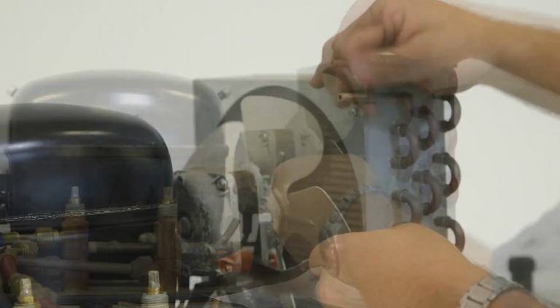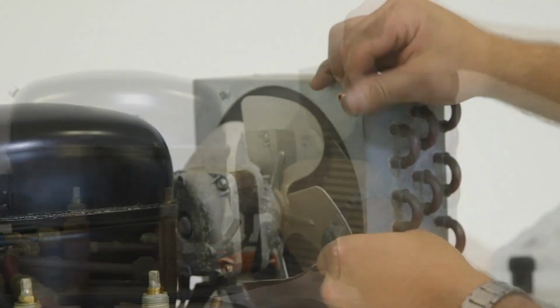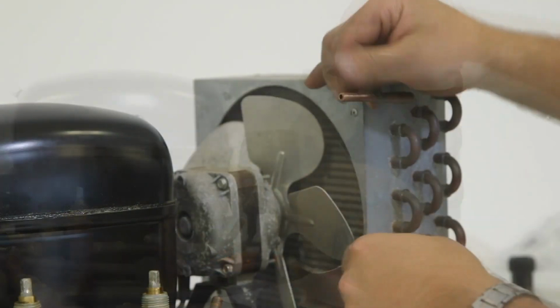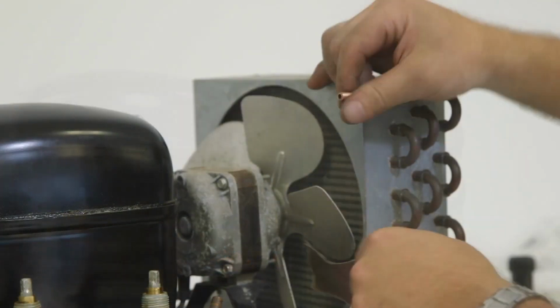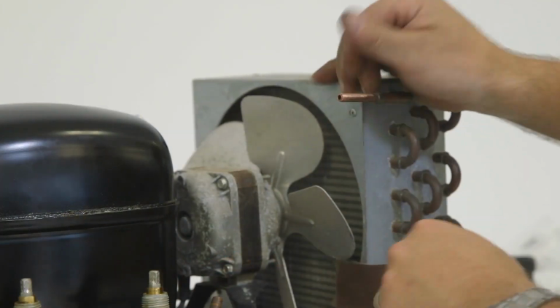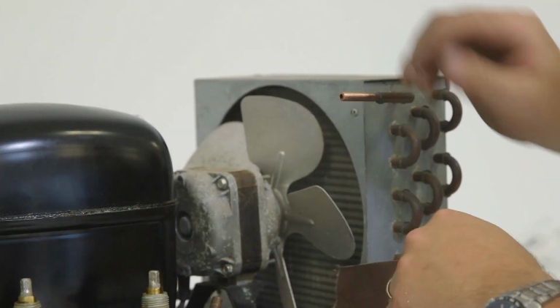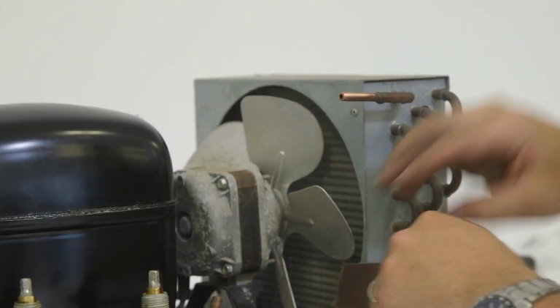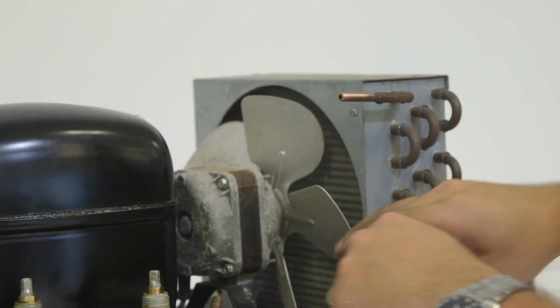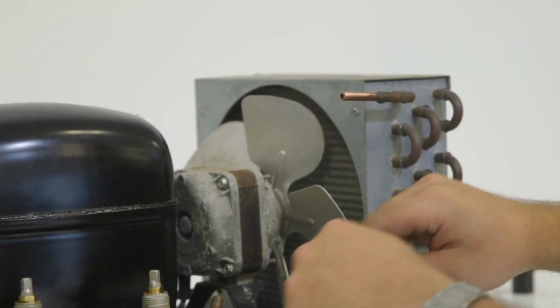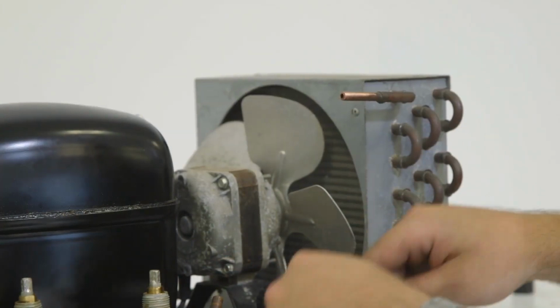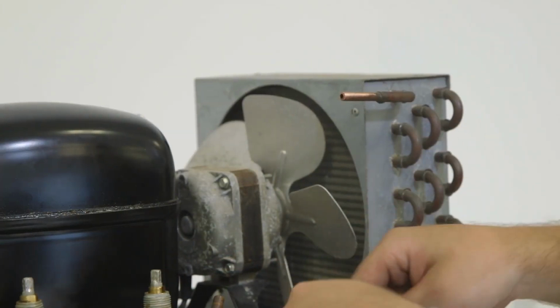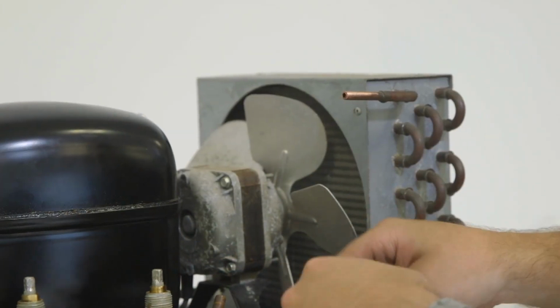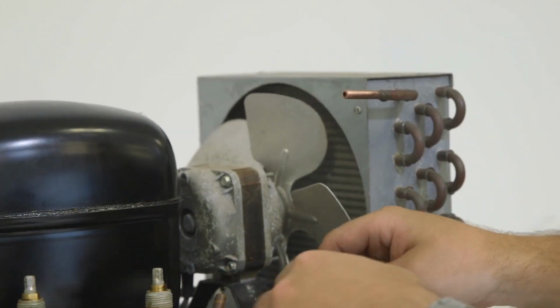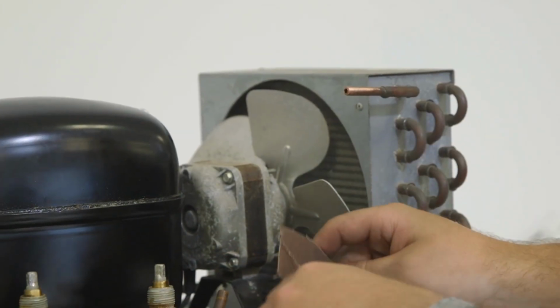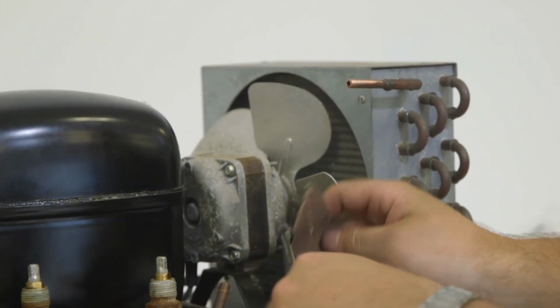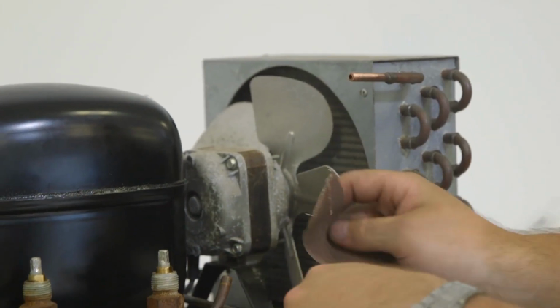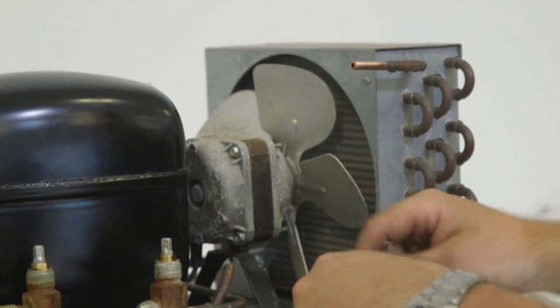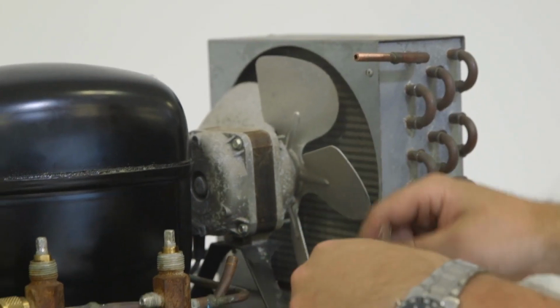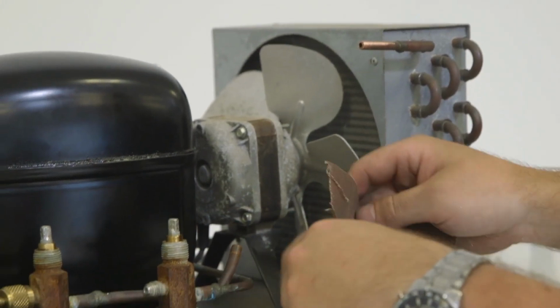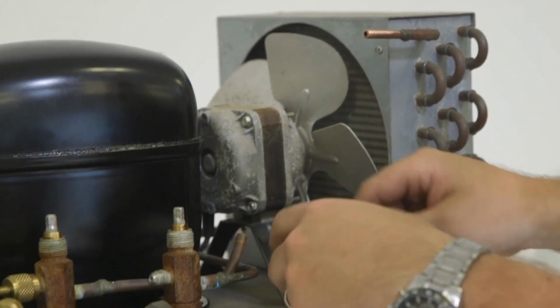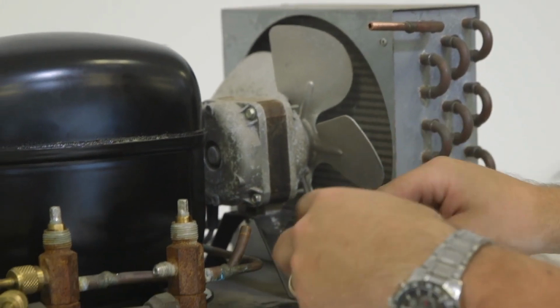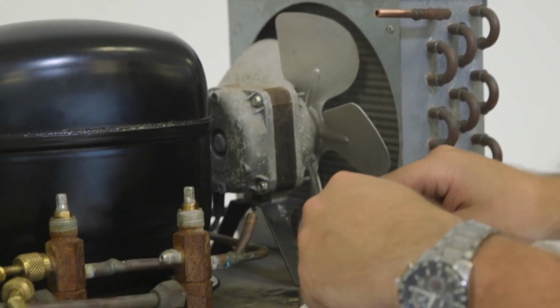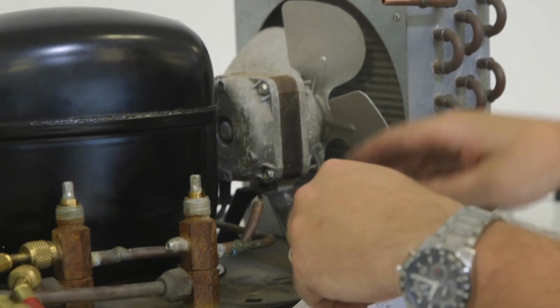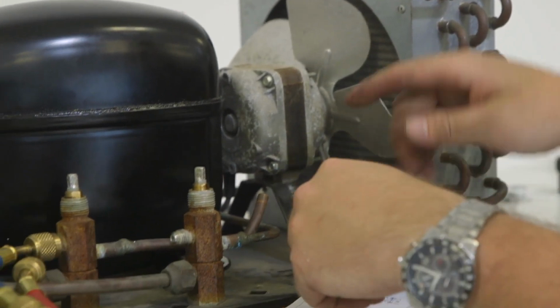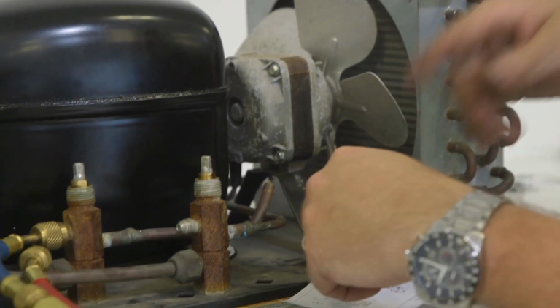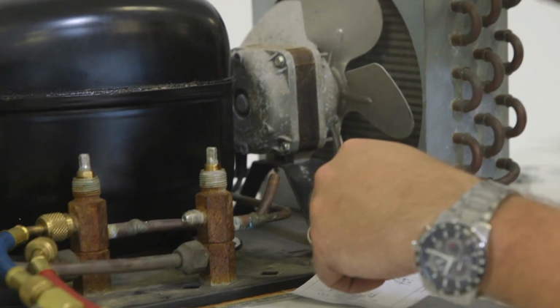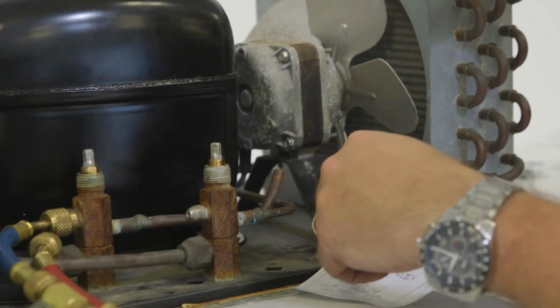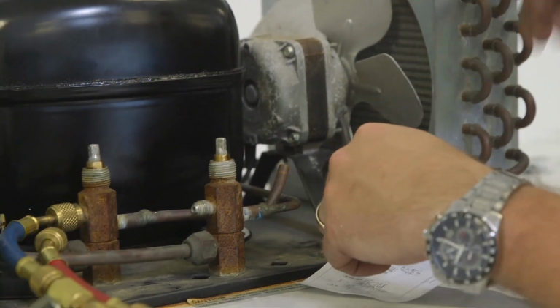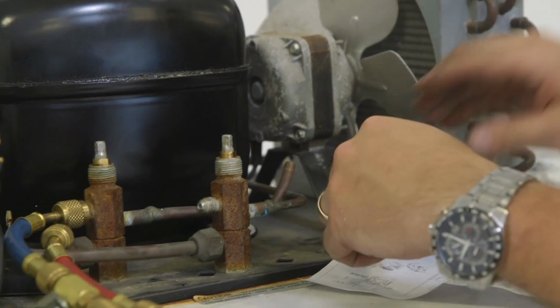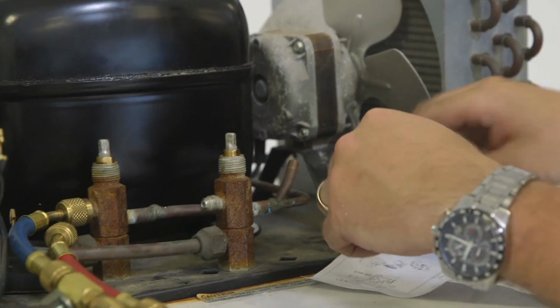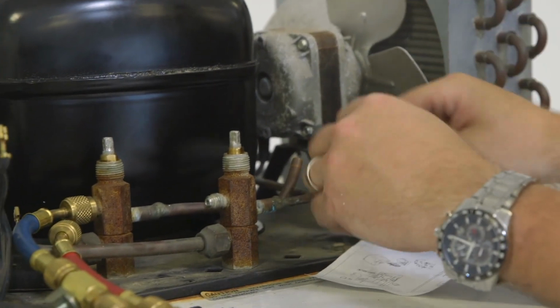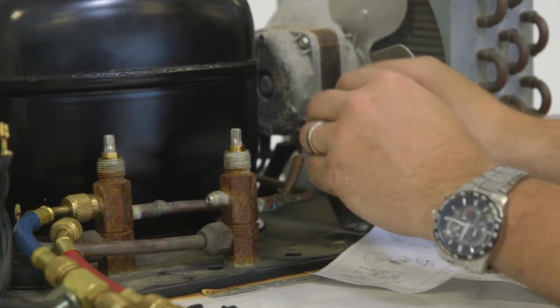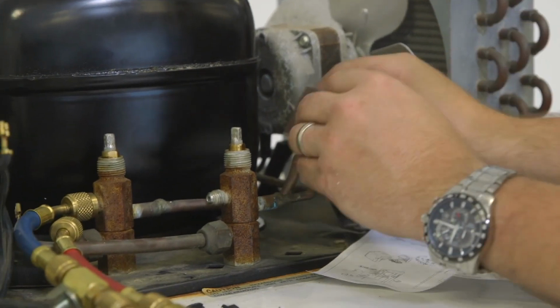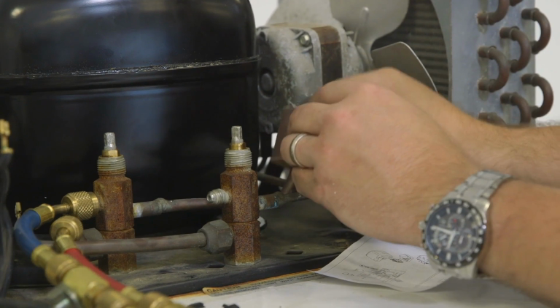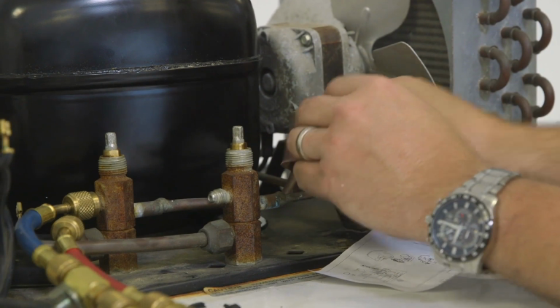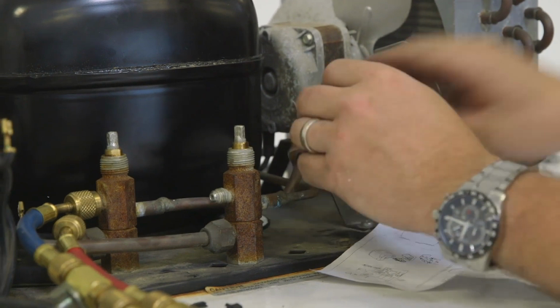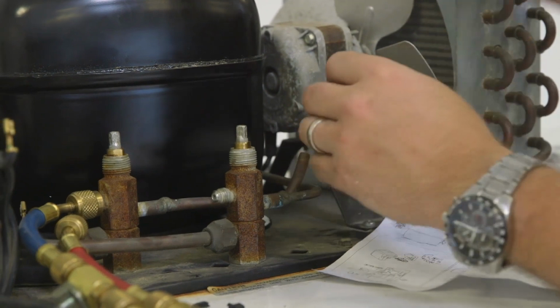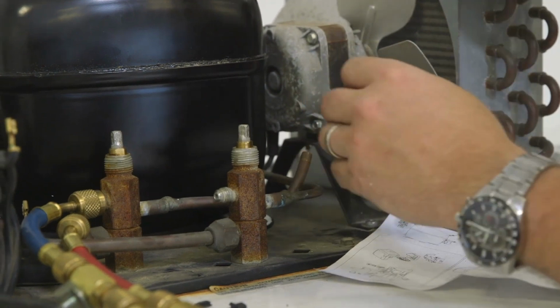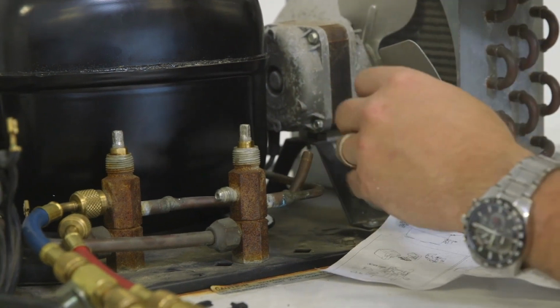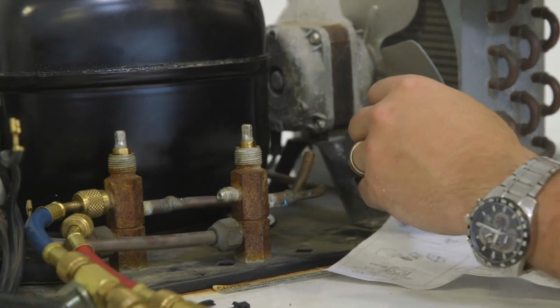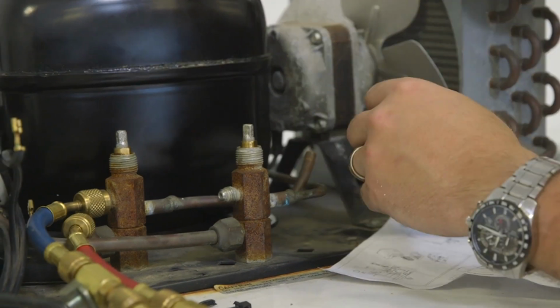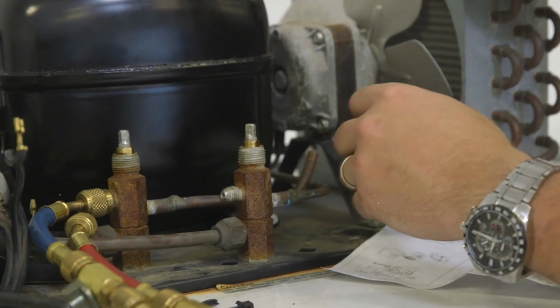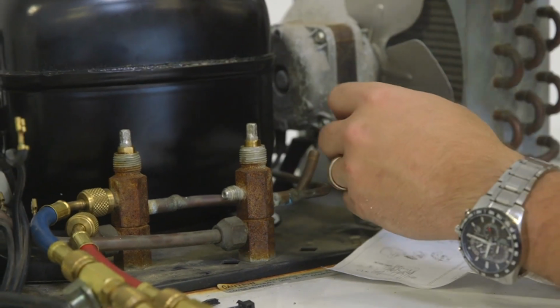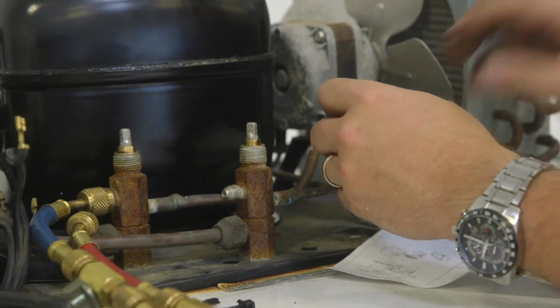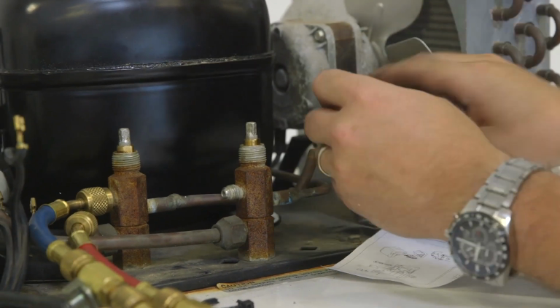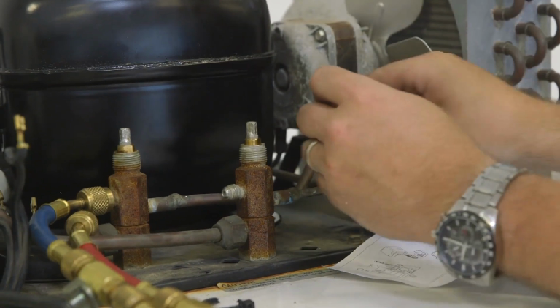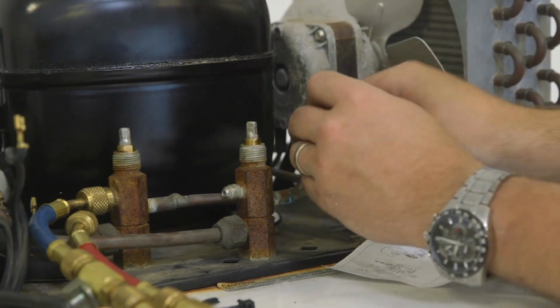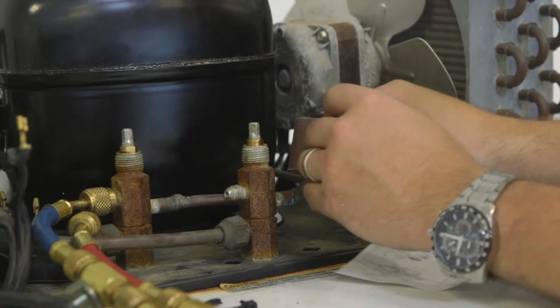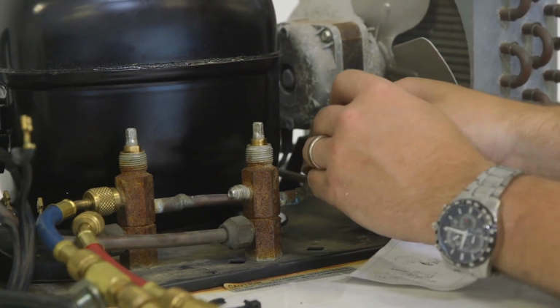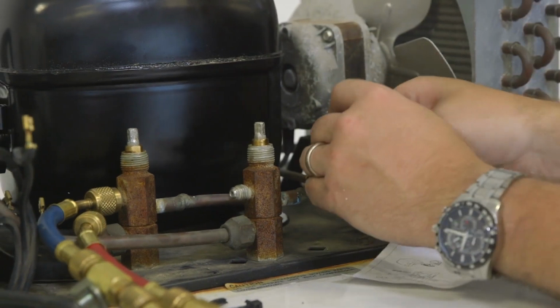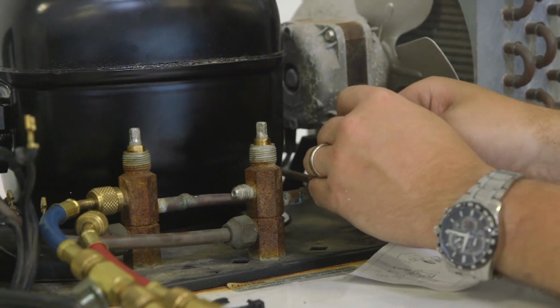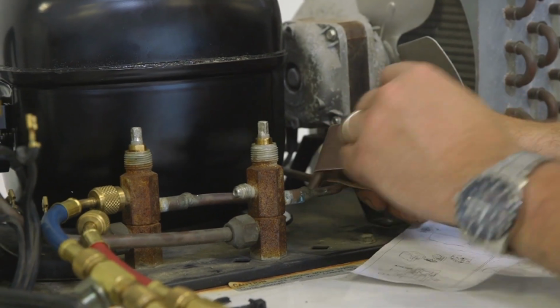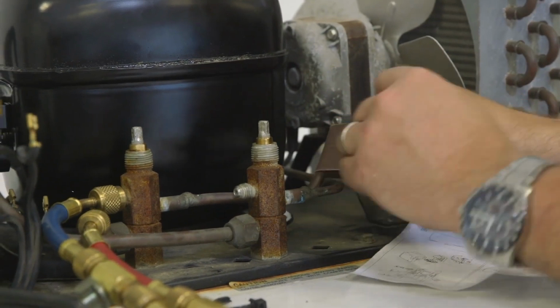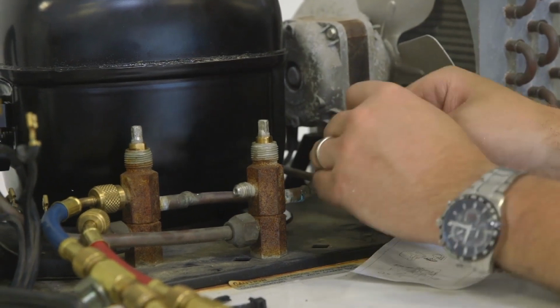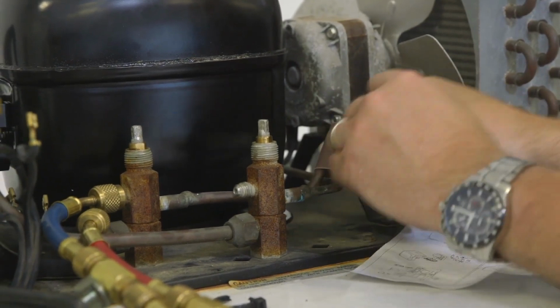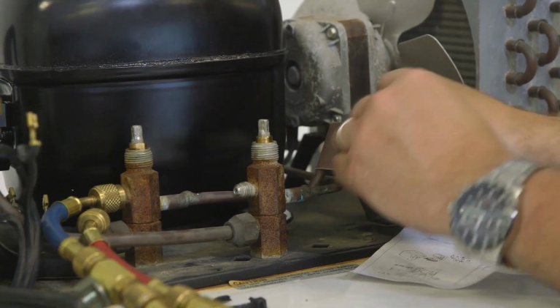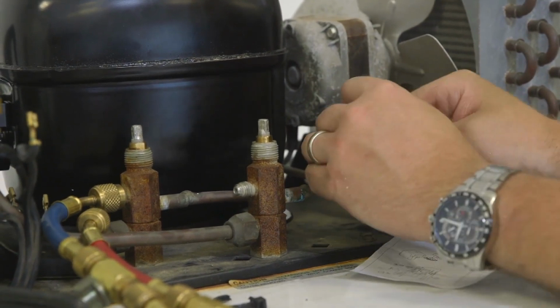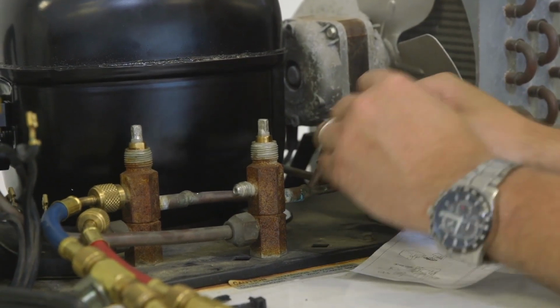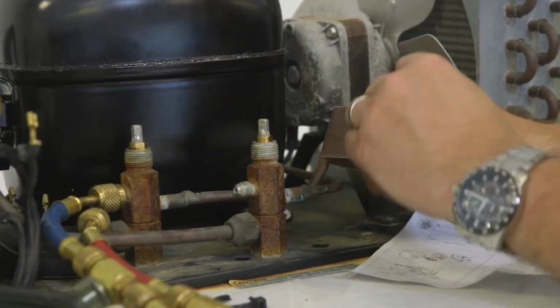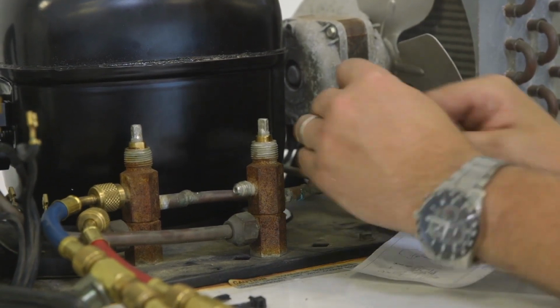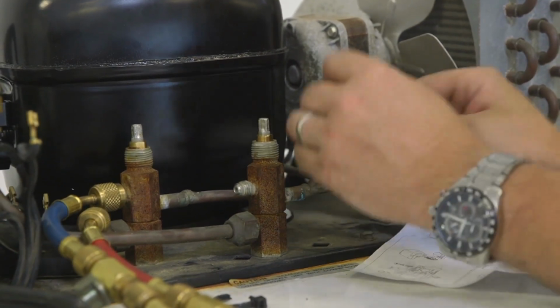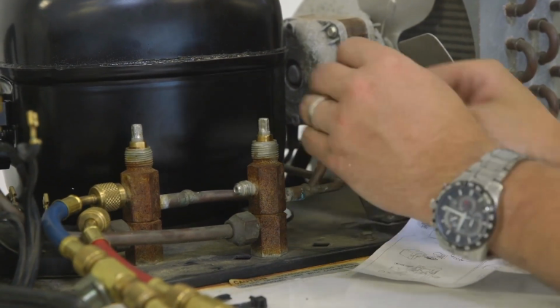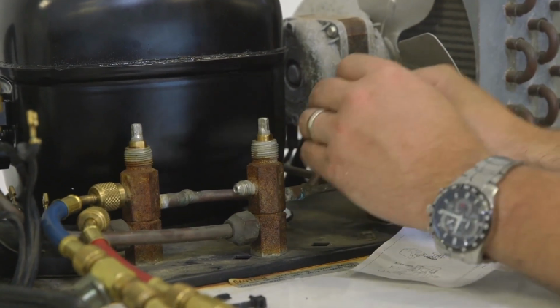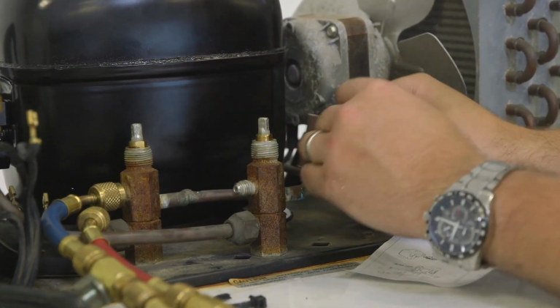Next, we will dry fit the suction and discharge lines, cleaning and deburring the ends of any copper tubing that will form the new joints.